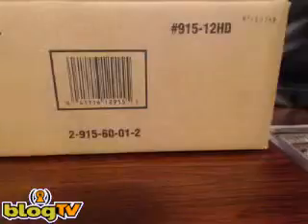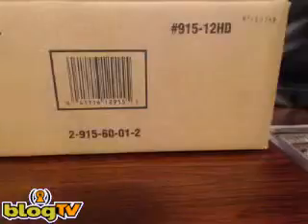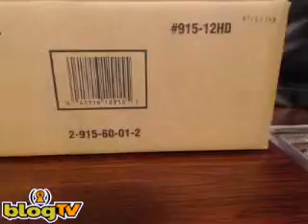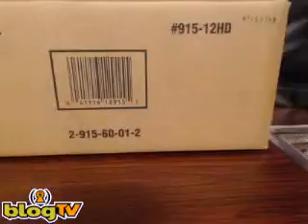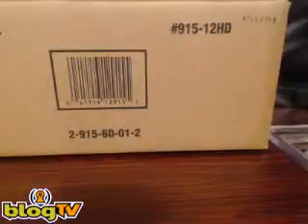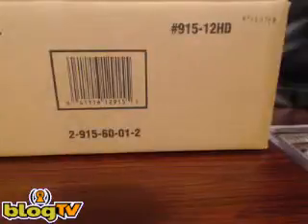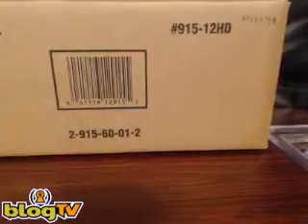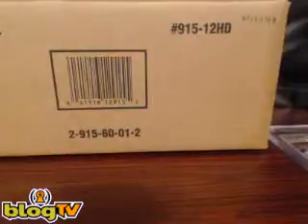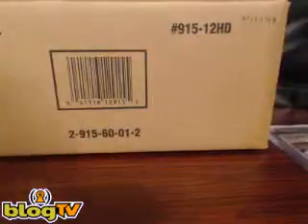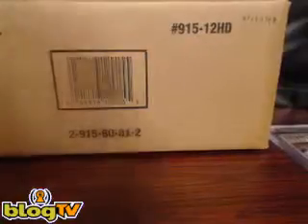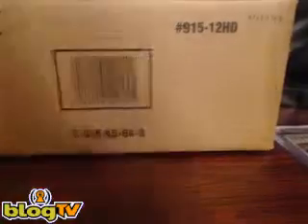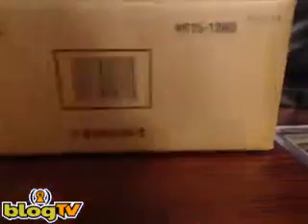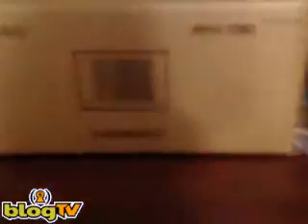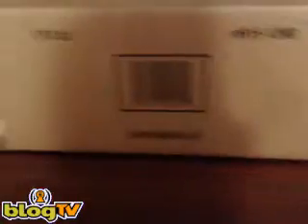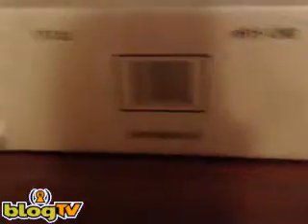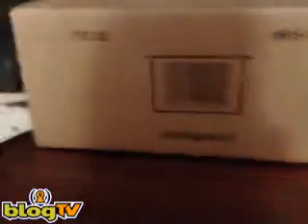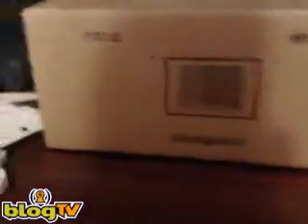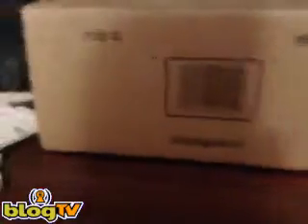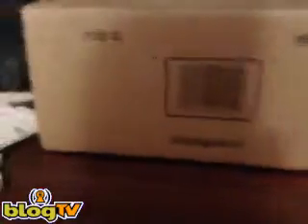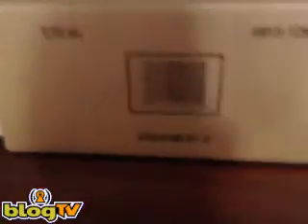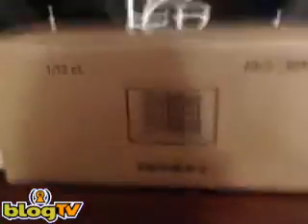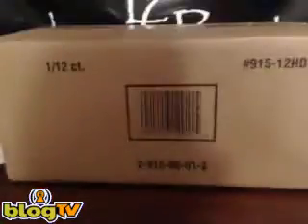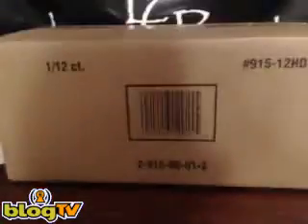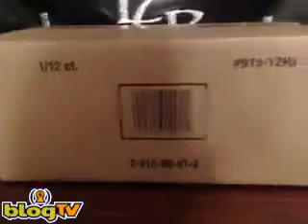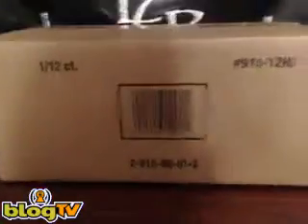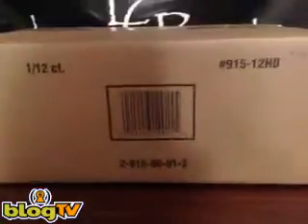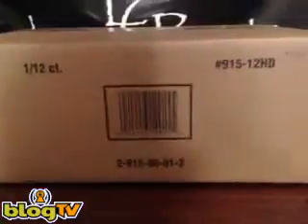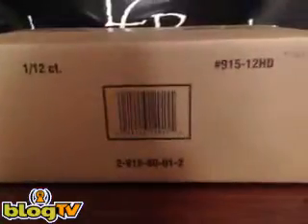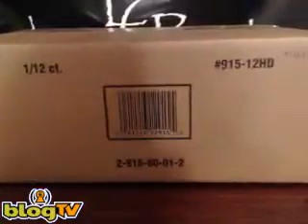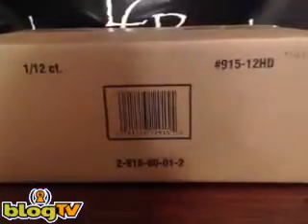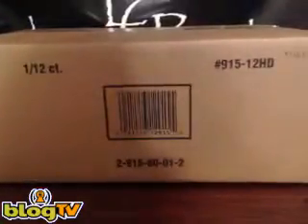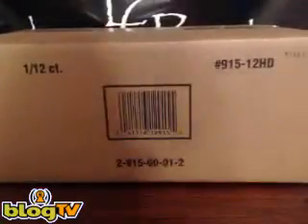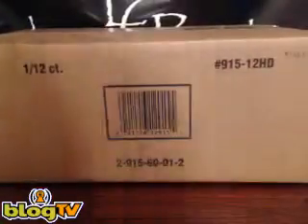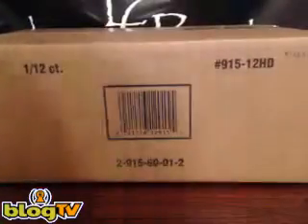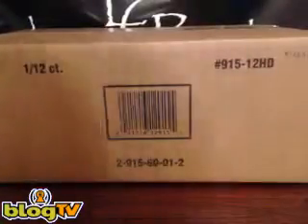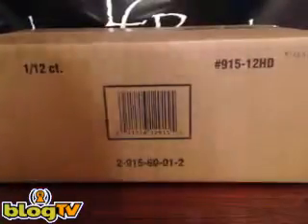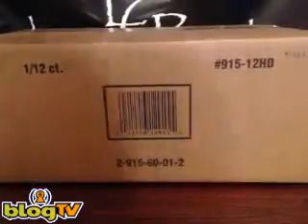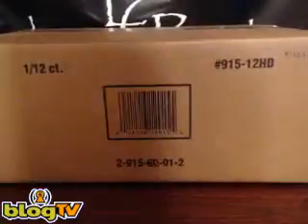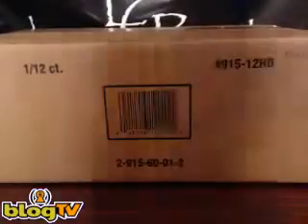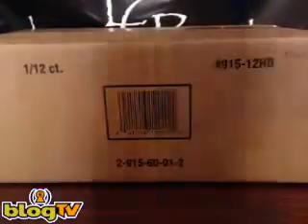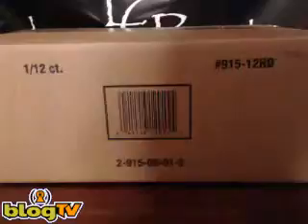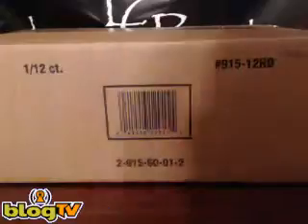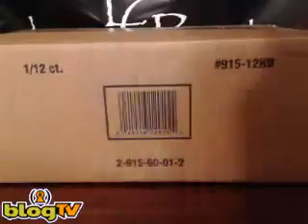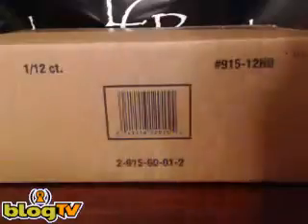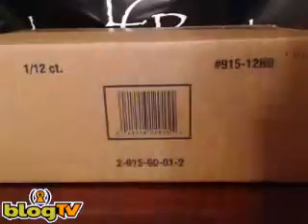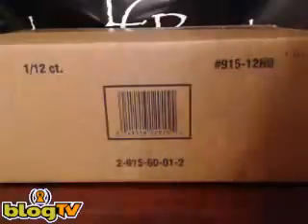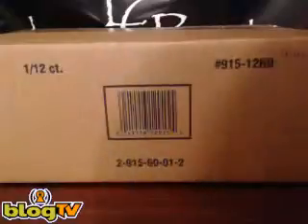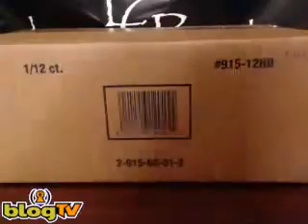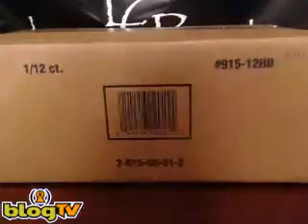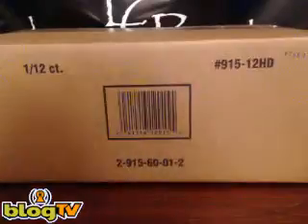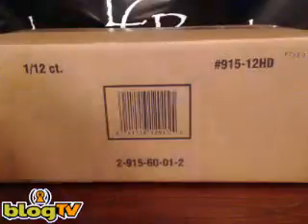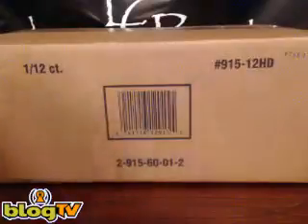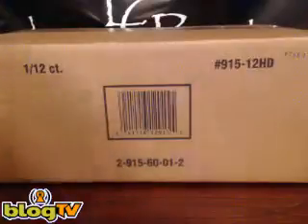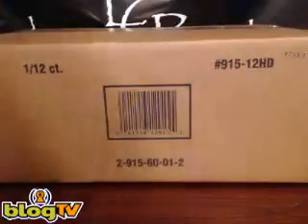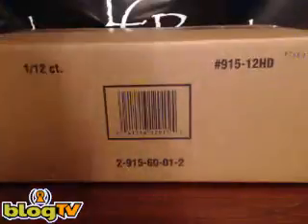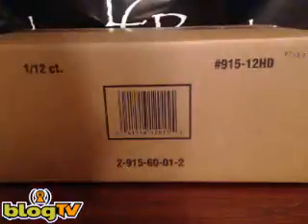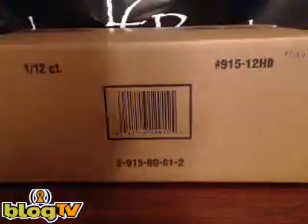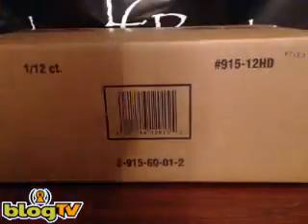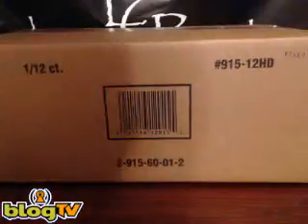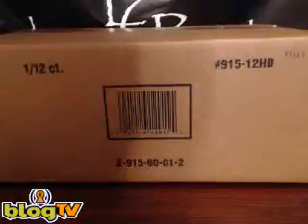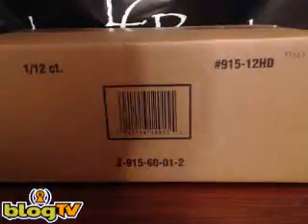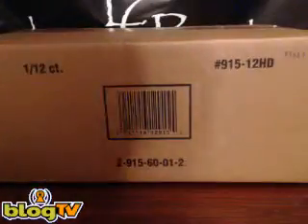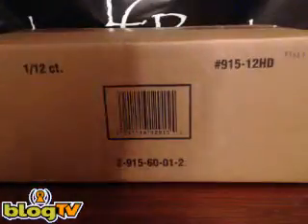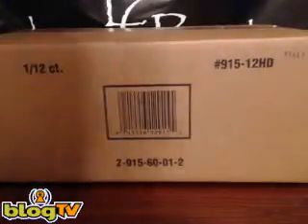Welcome, guys, to our un-team-zillionth case — it's actually our 12th case — of 2012 Topps Tier 1 Baseball.